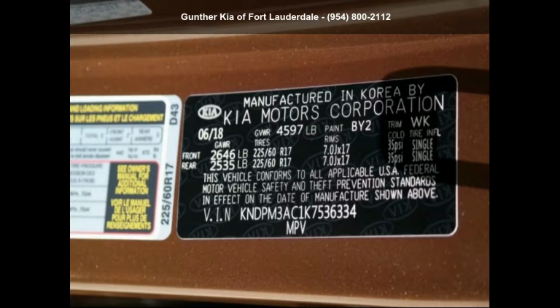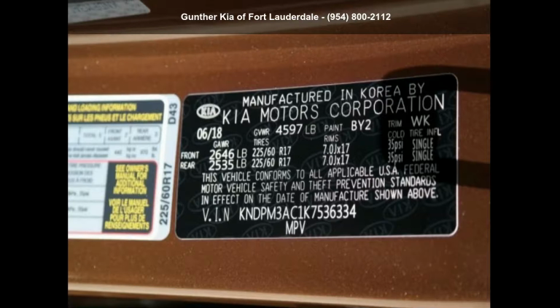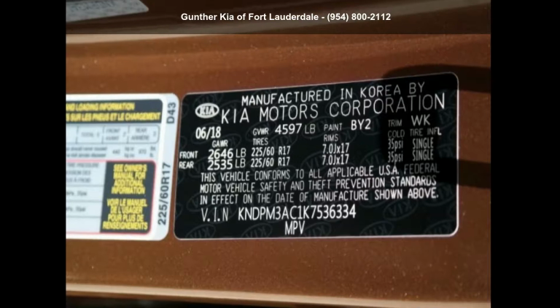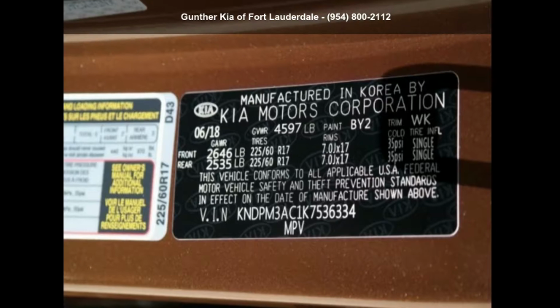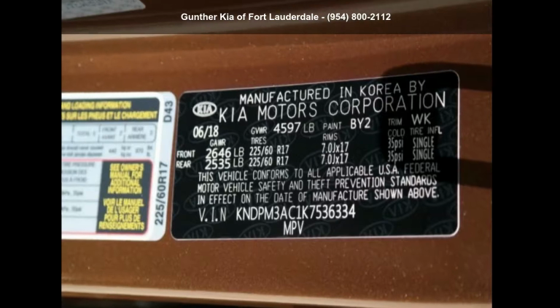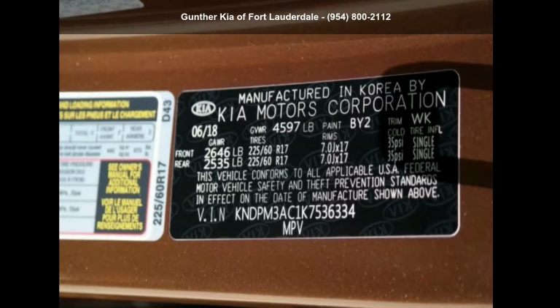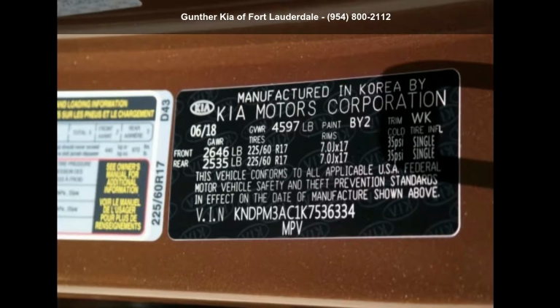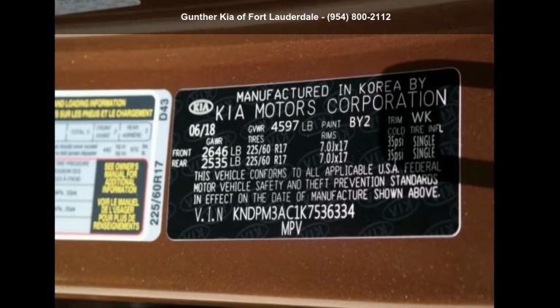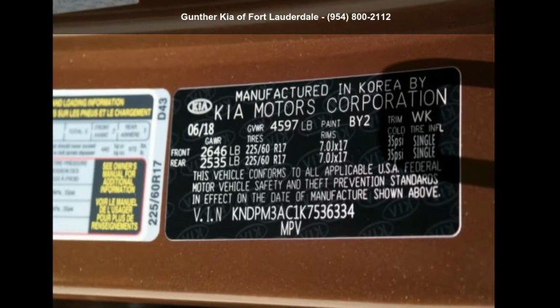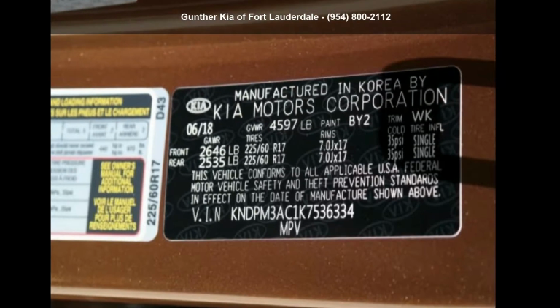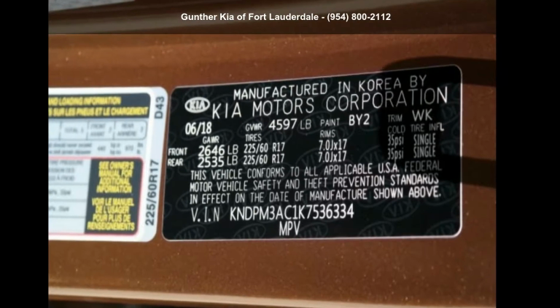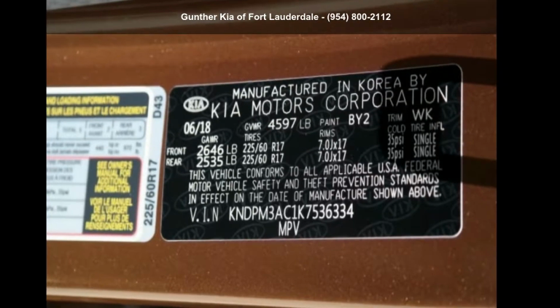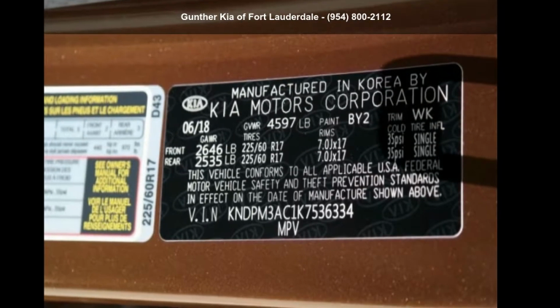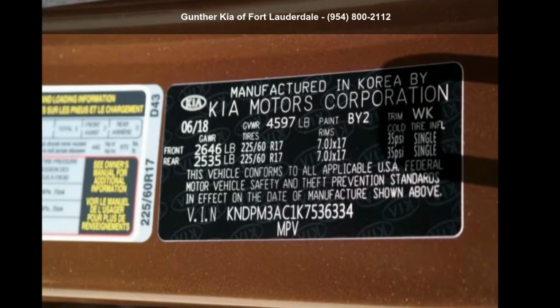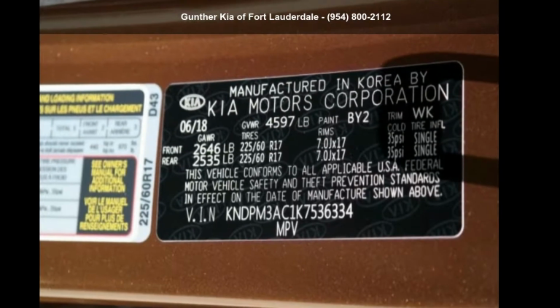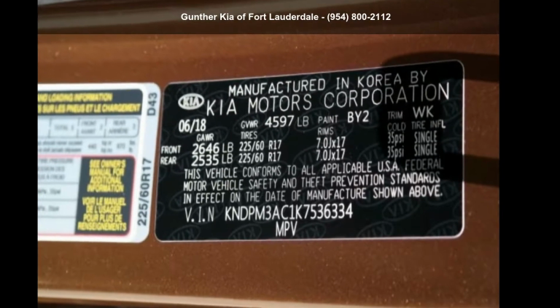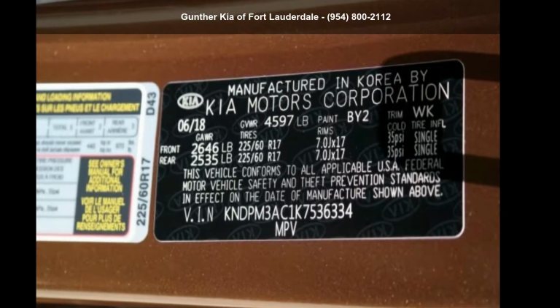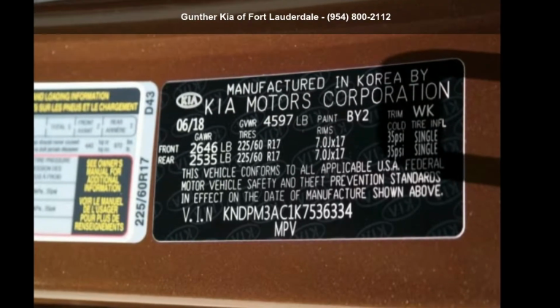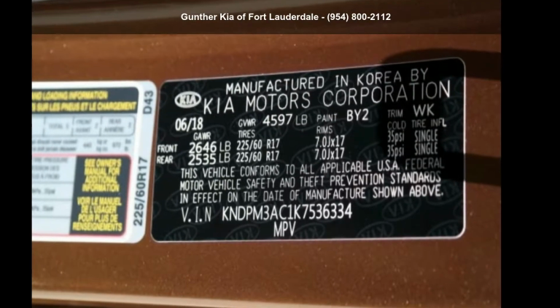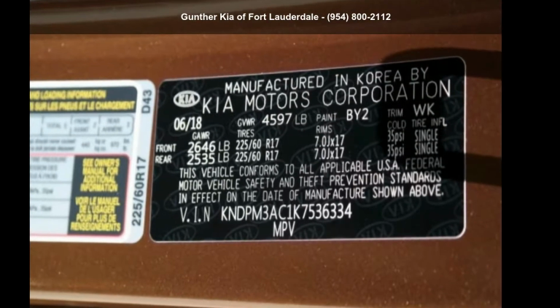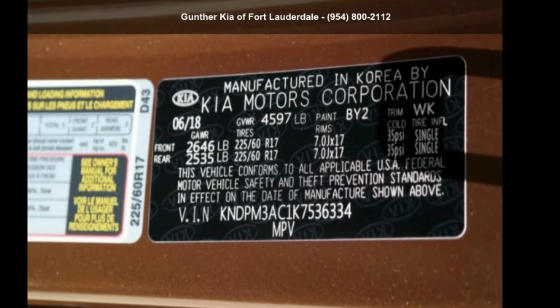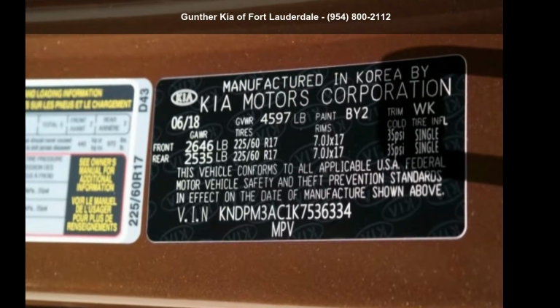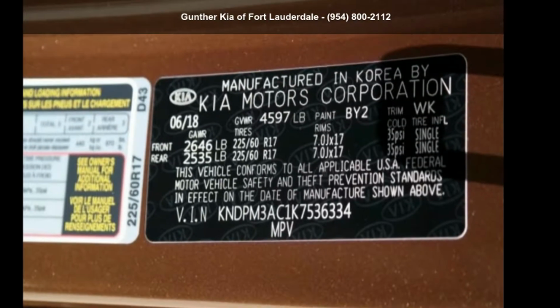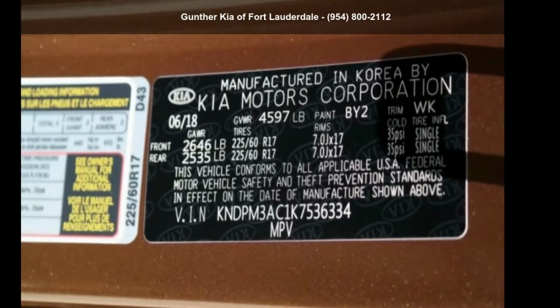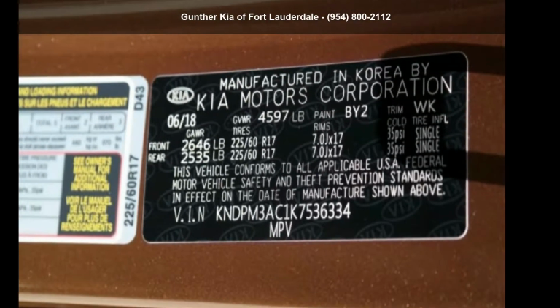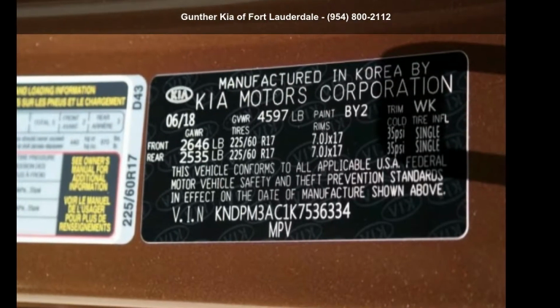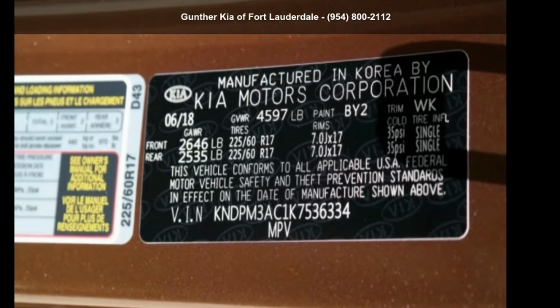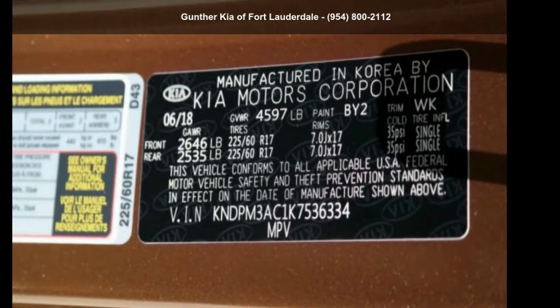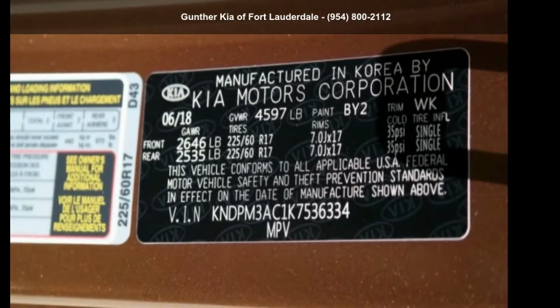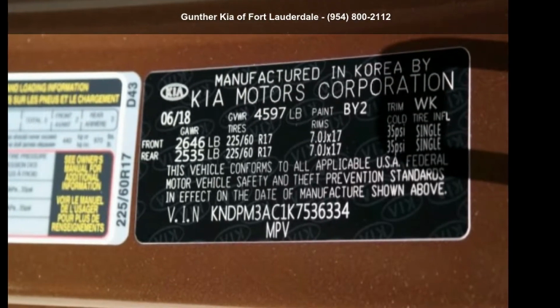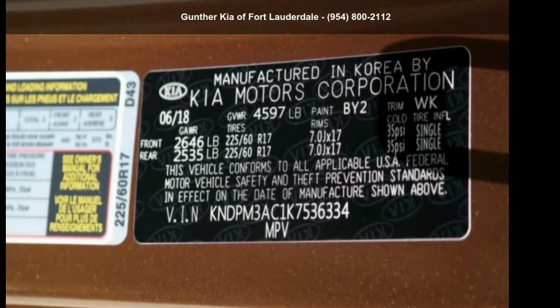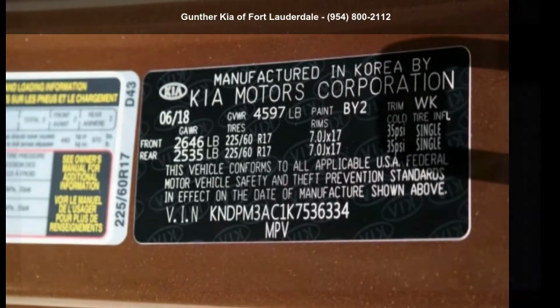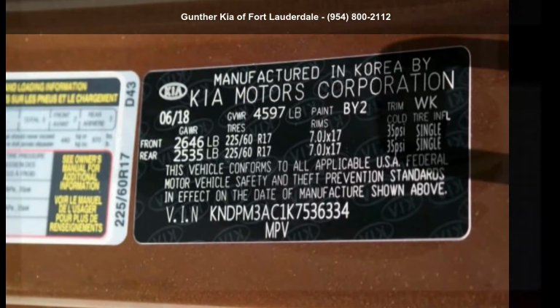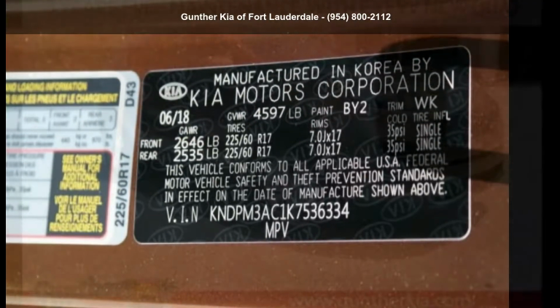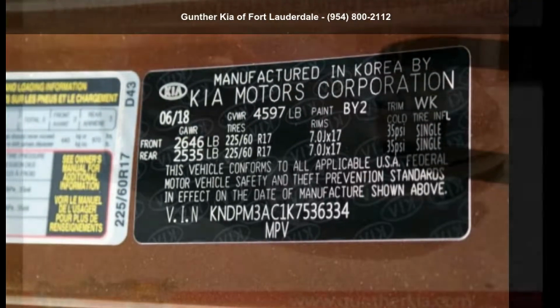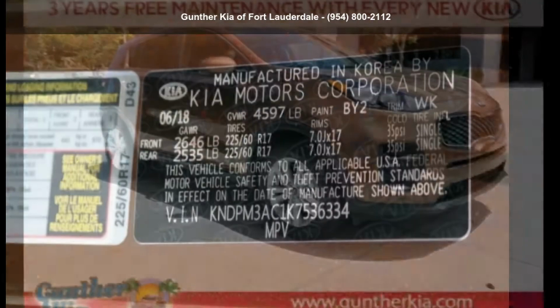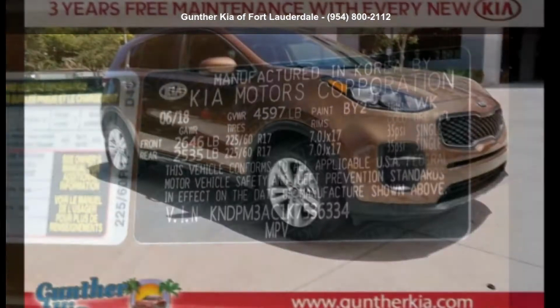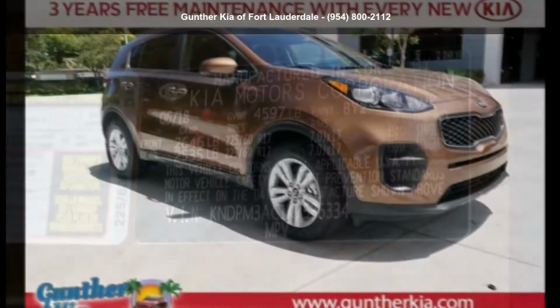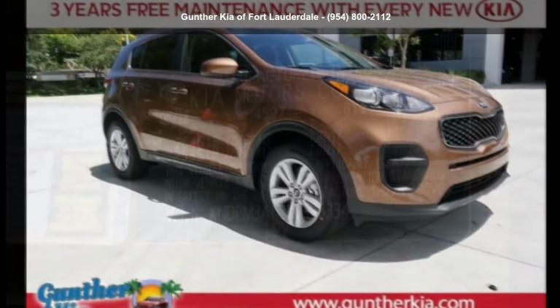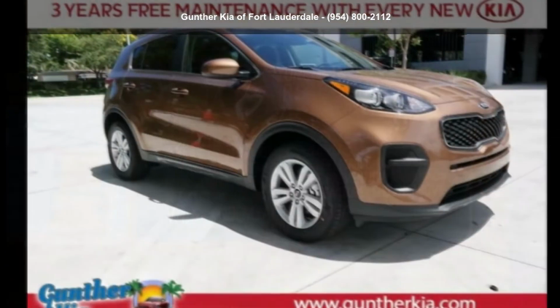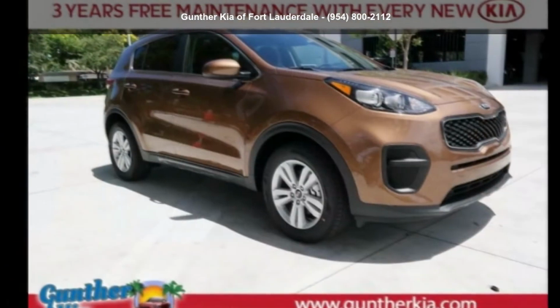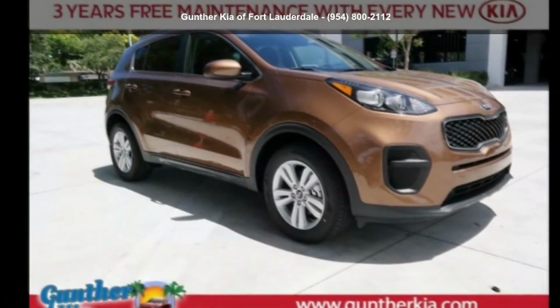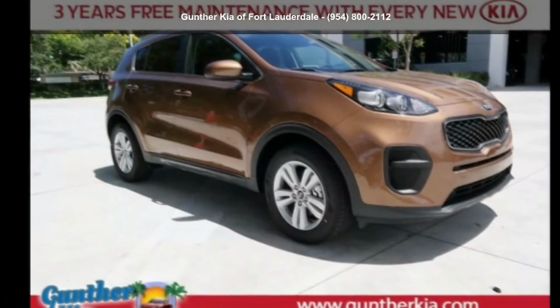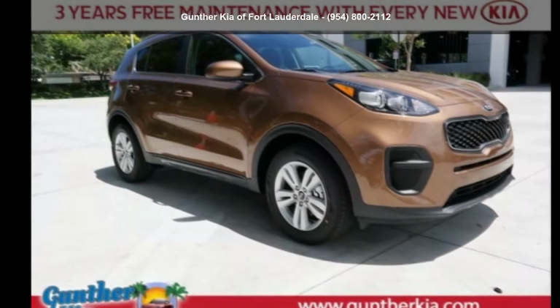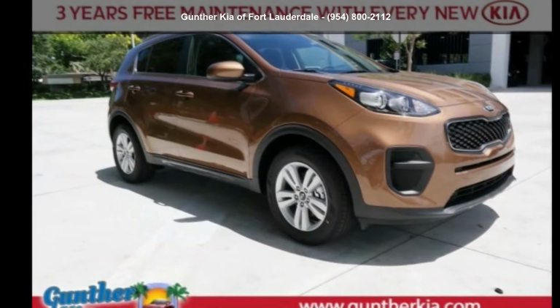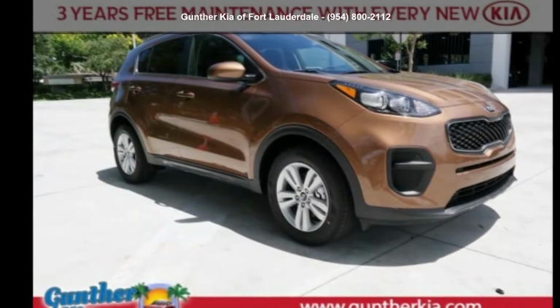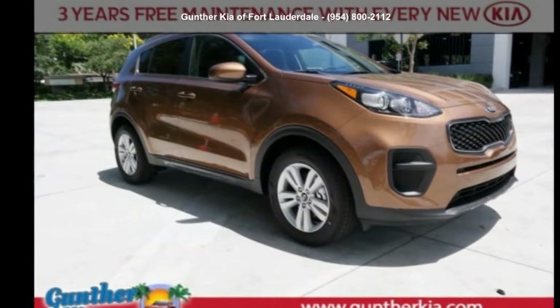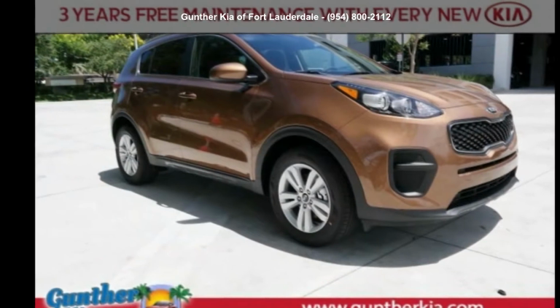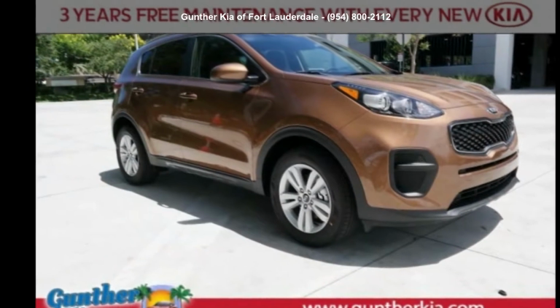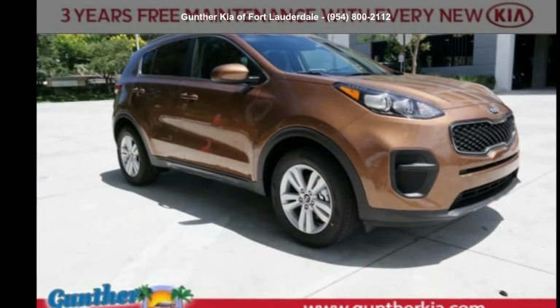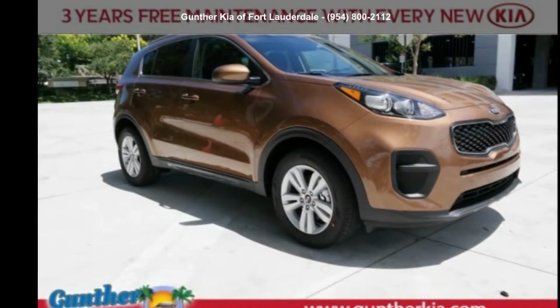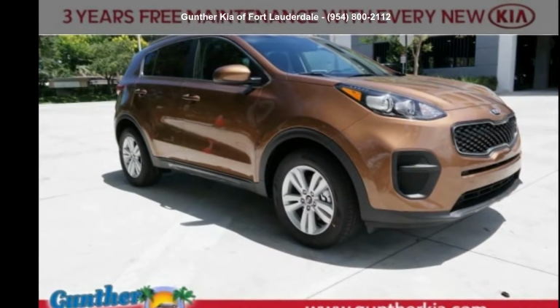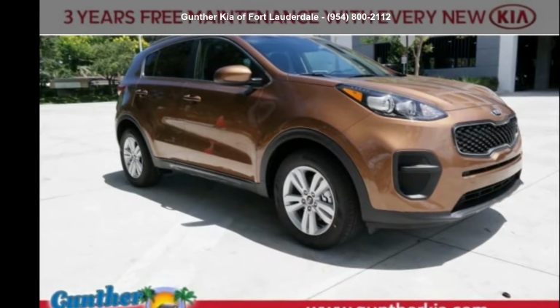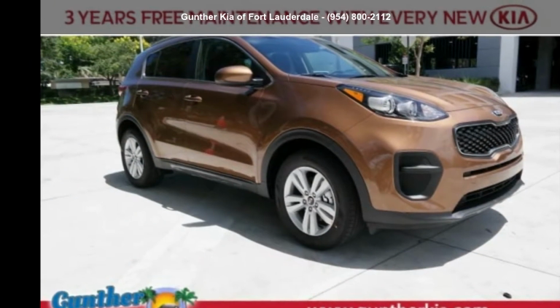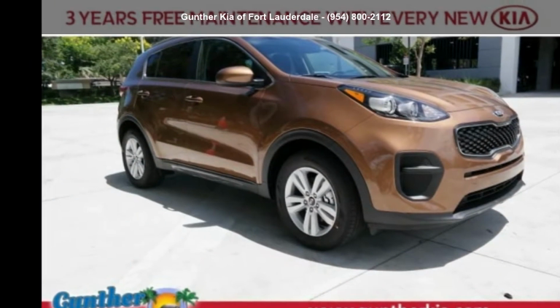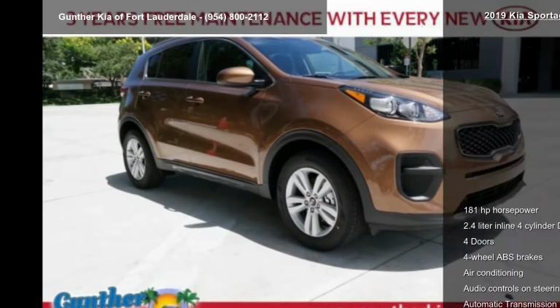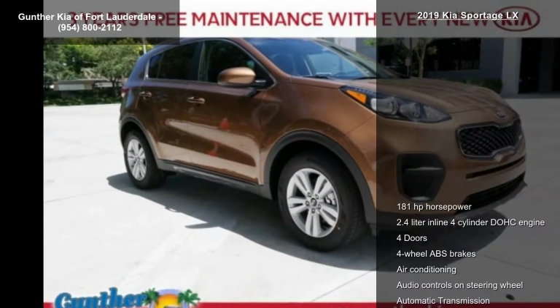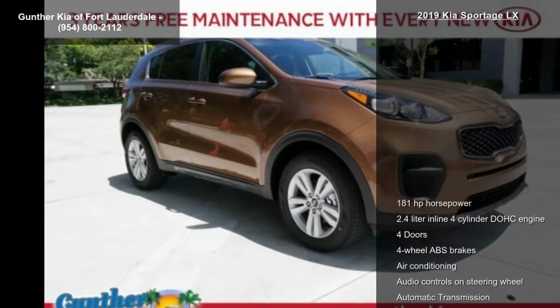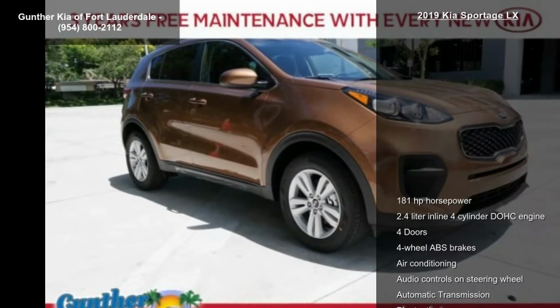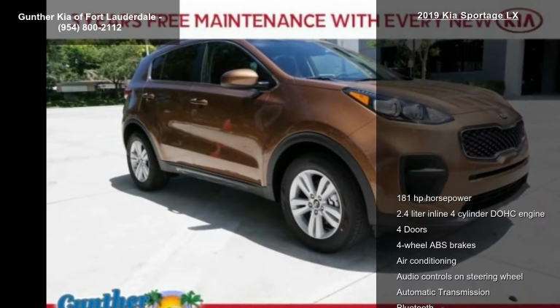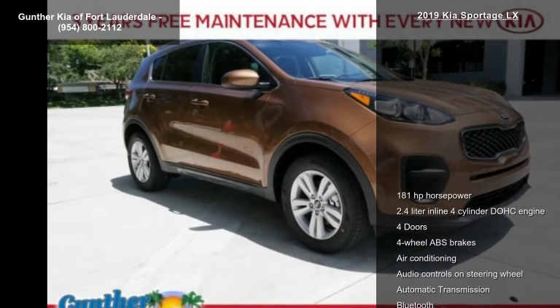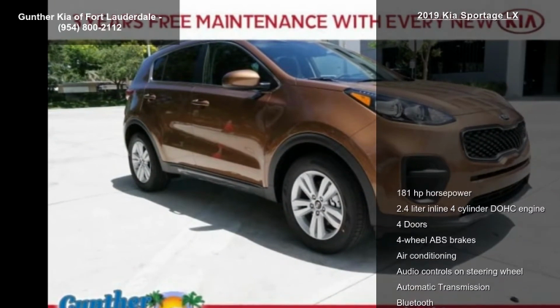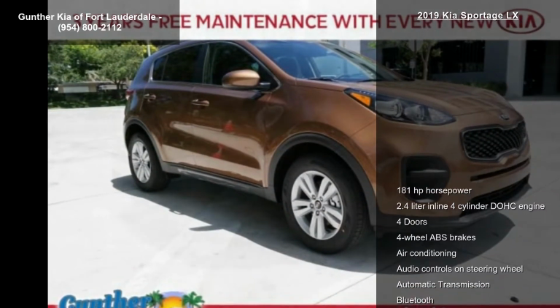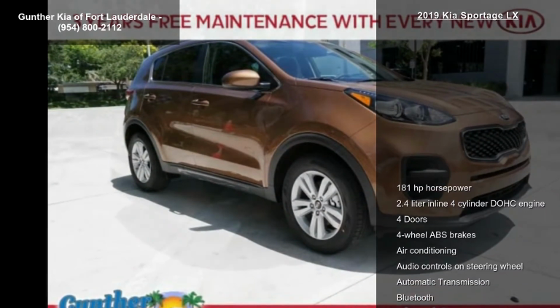Check out this Kia 2019 Sportage LX. If you are looking for a first-rate auto, this one could be yours today.